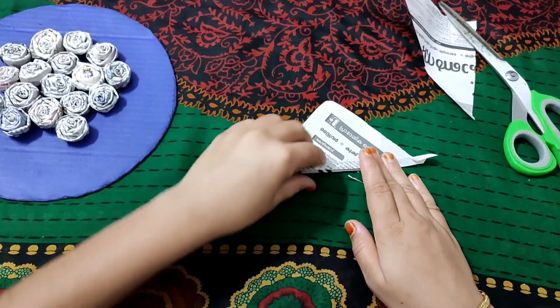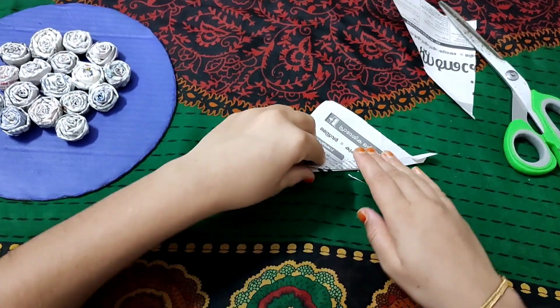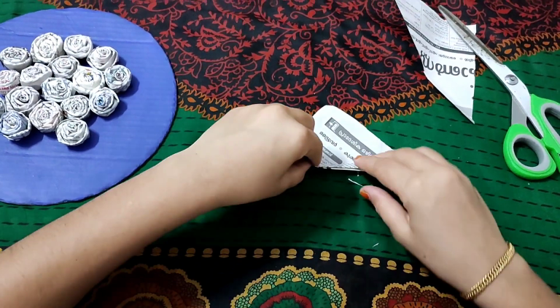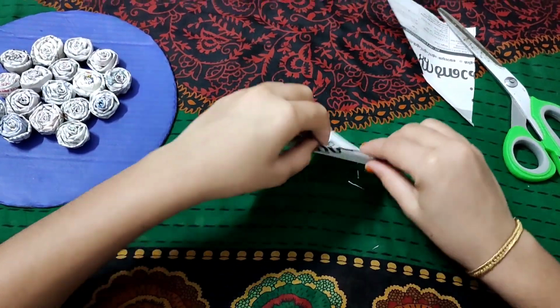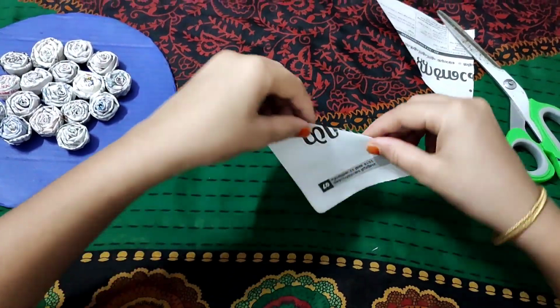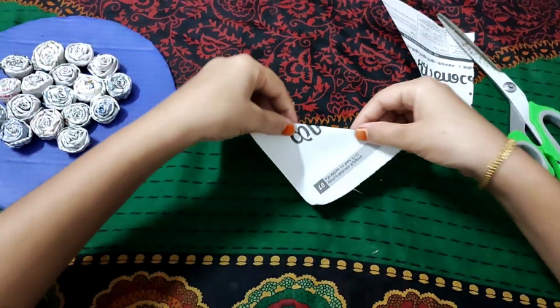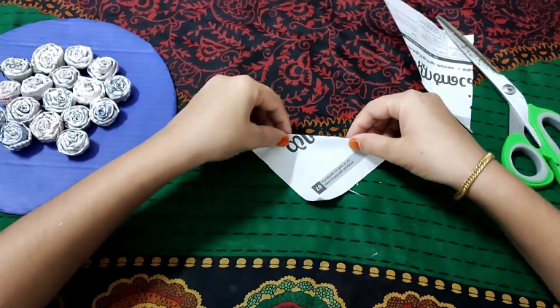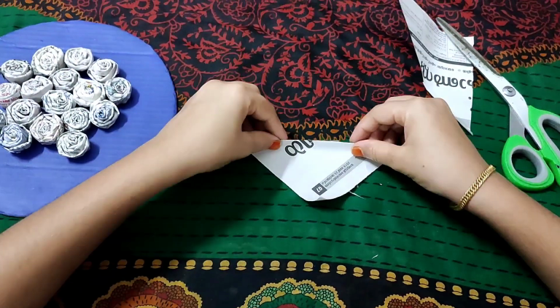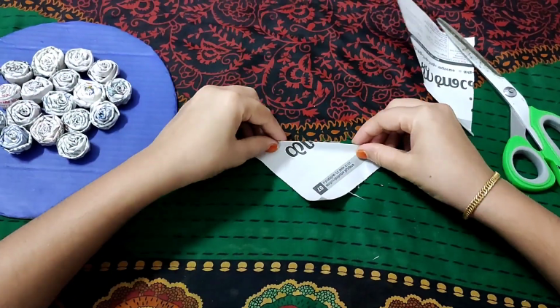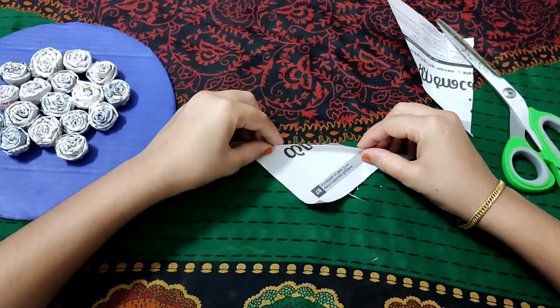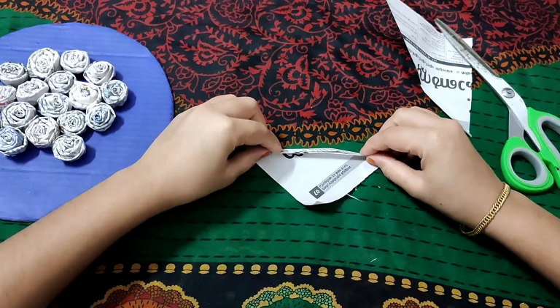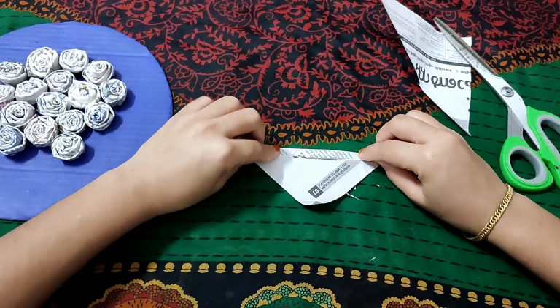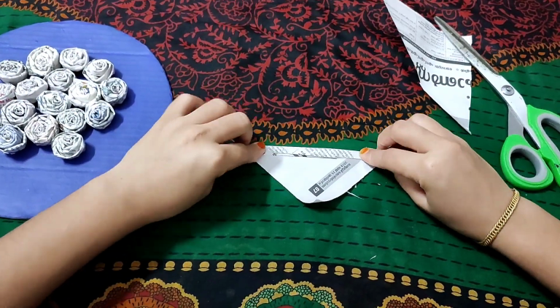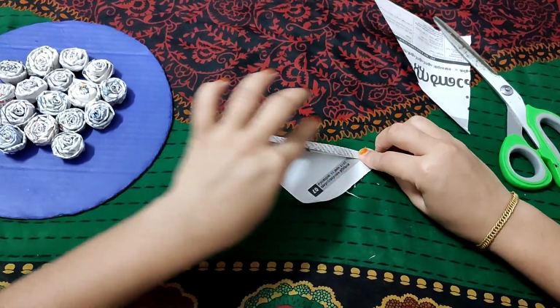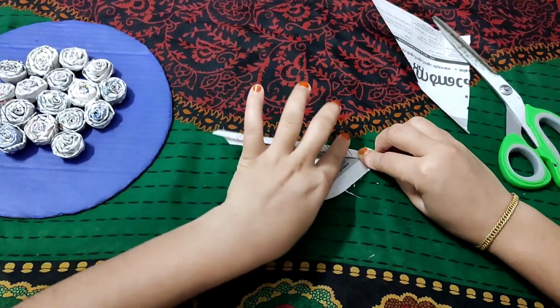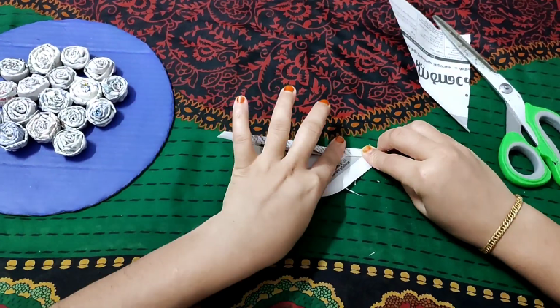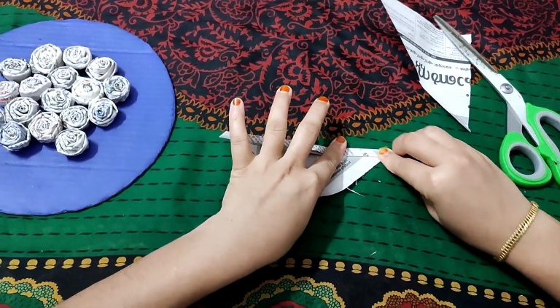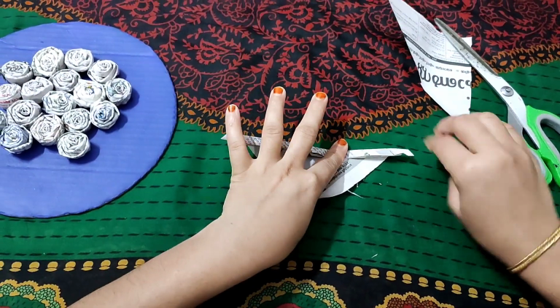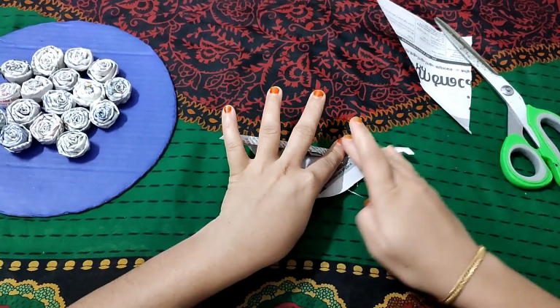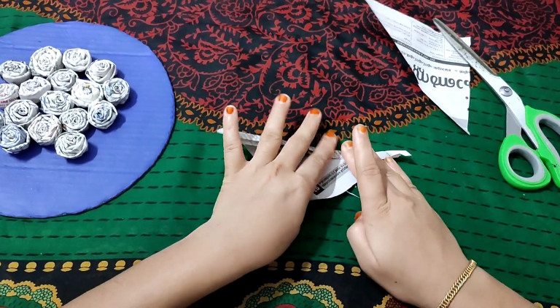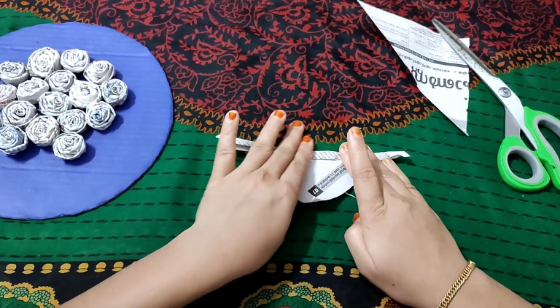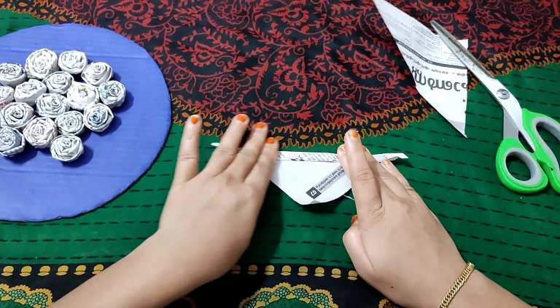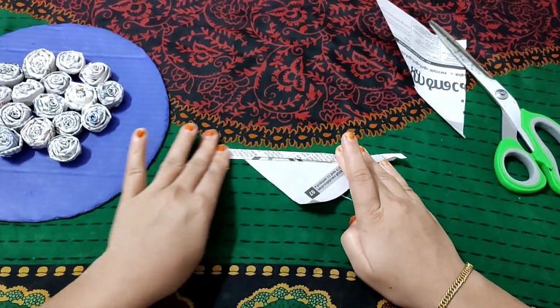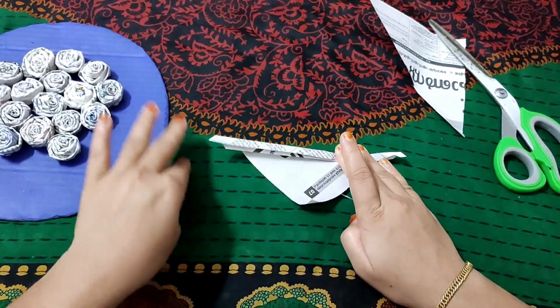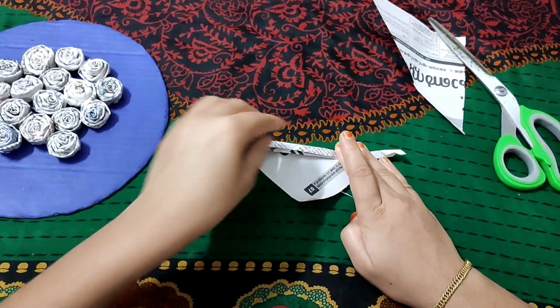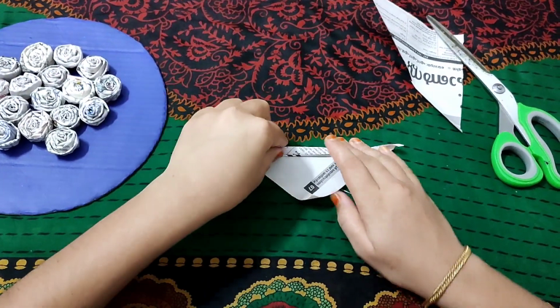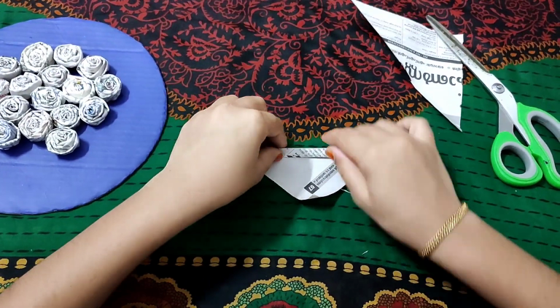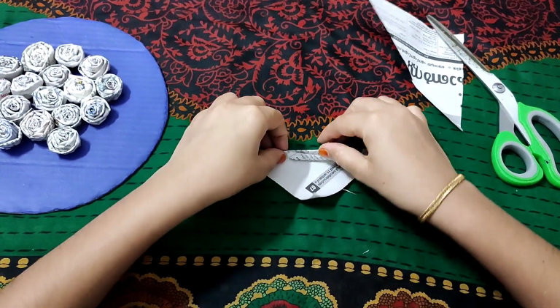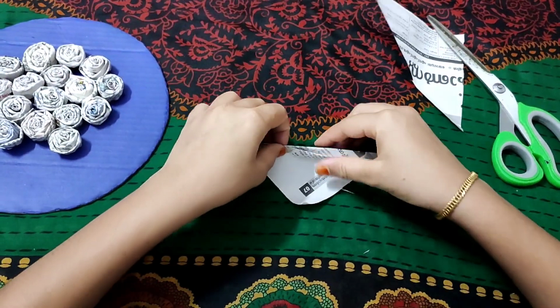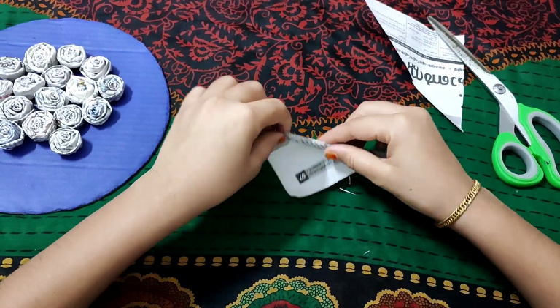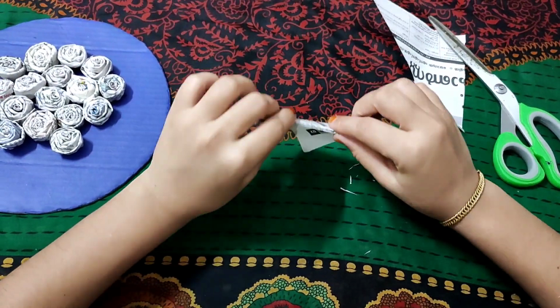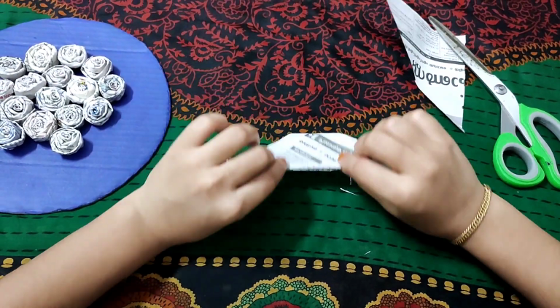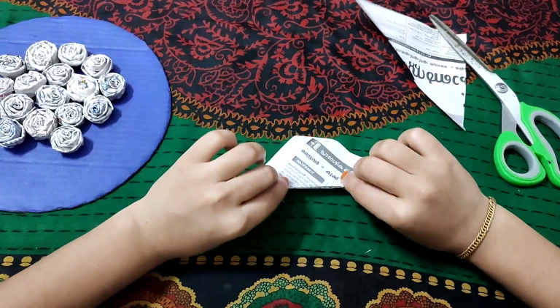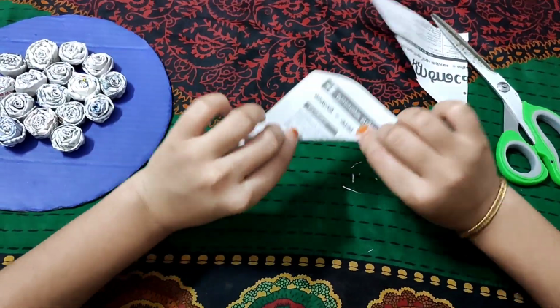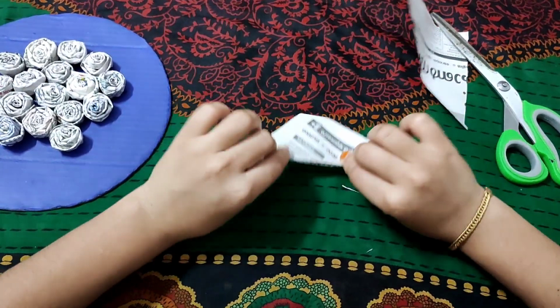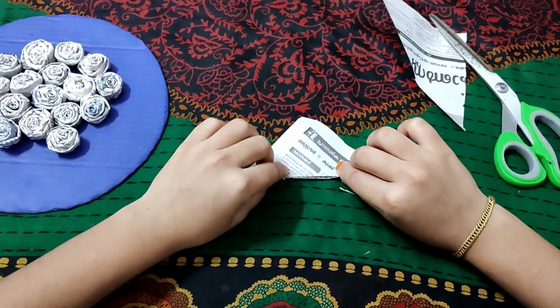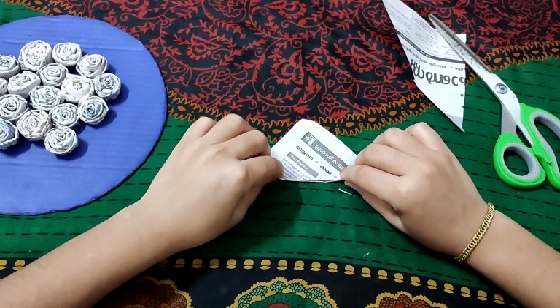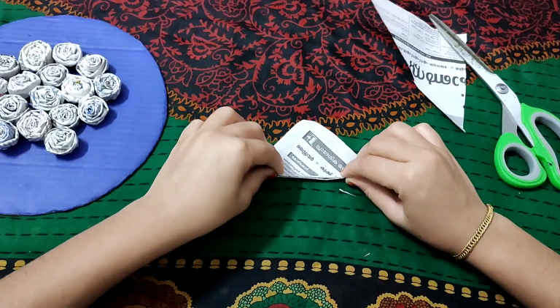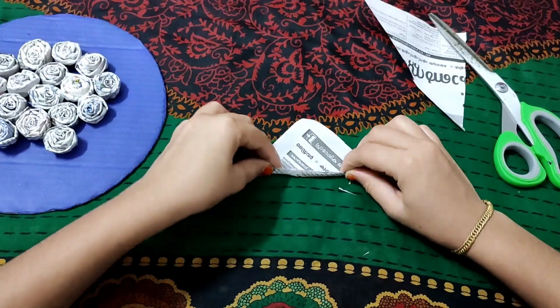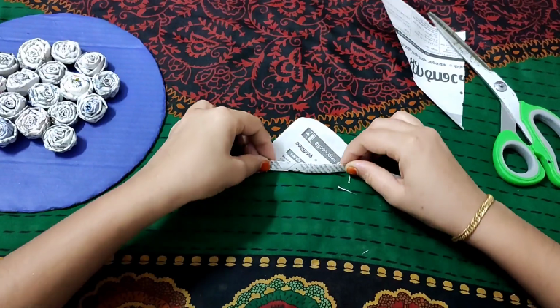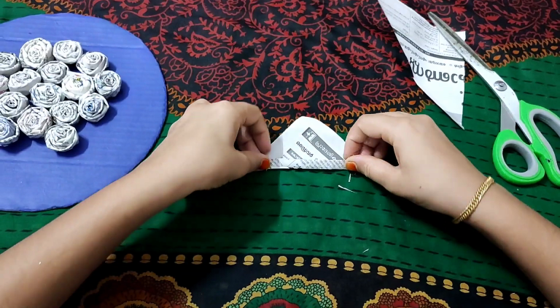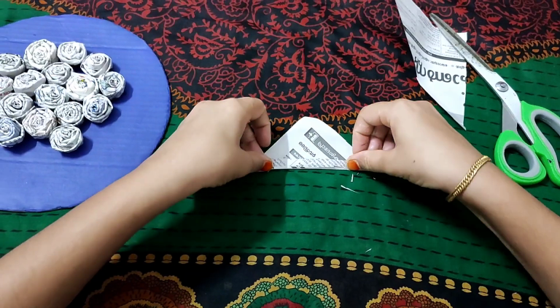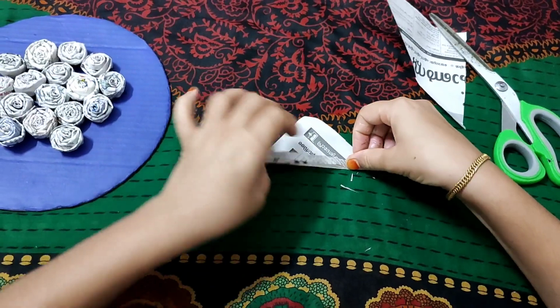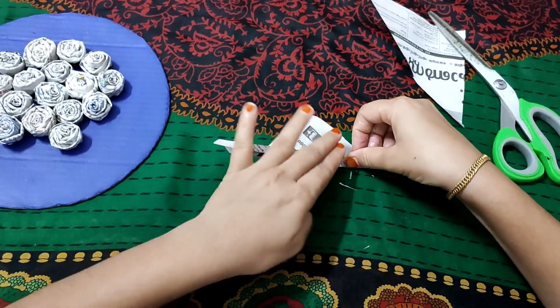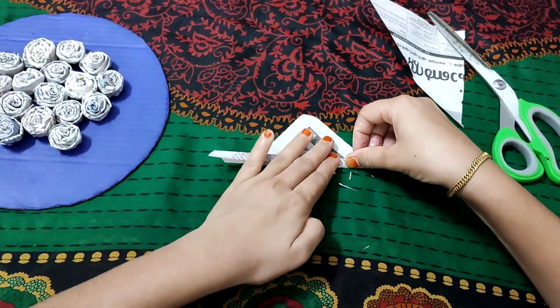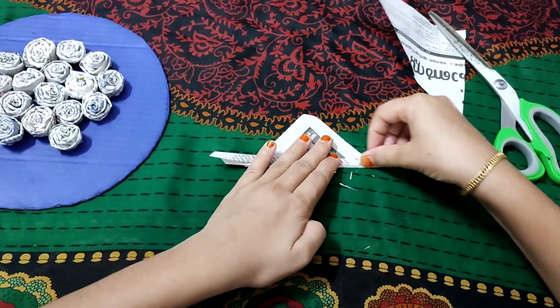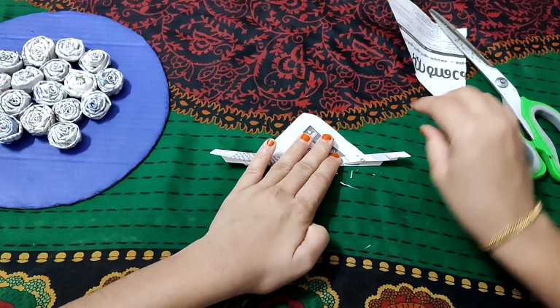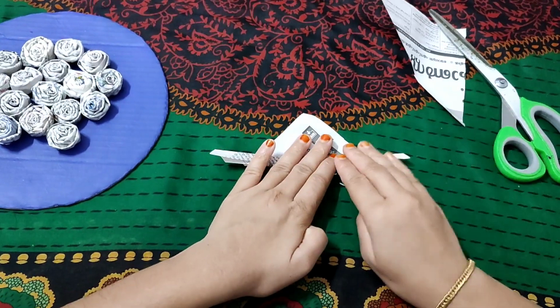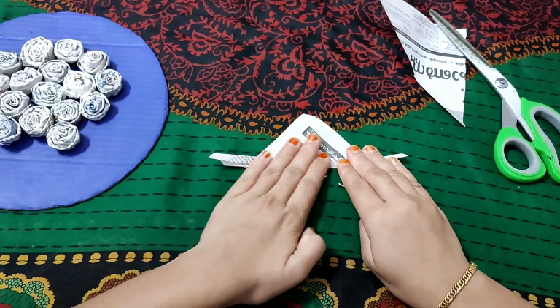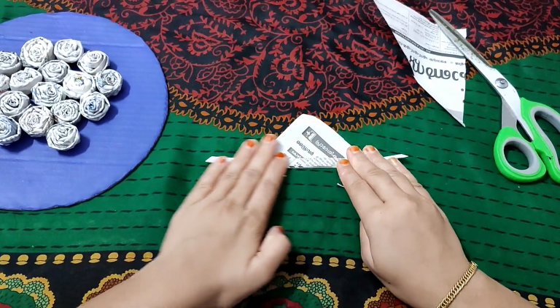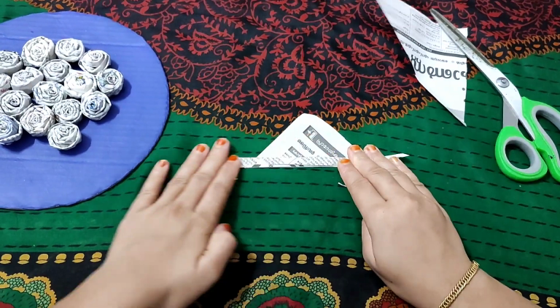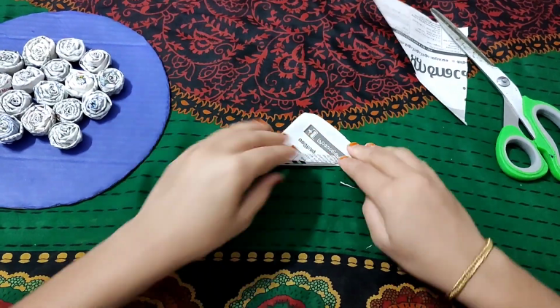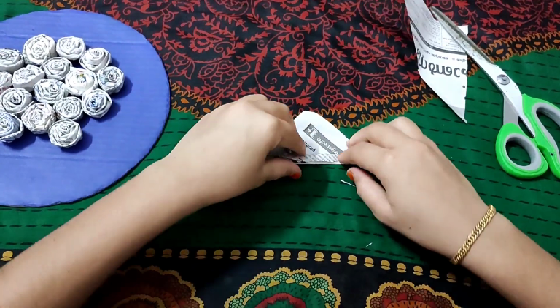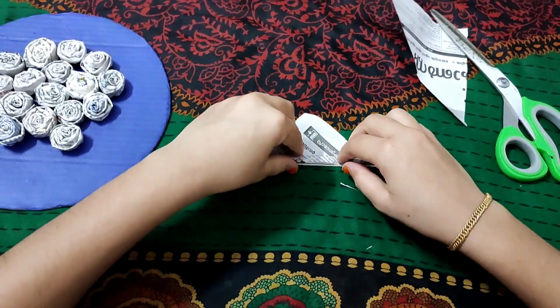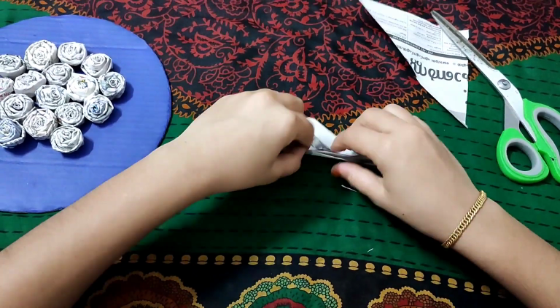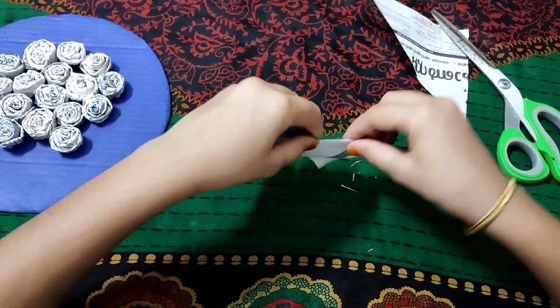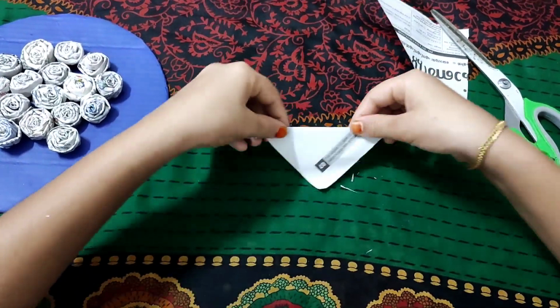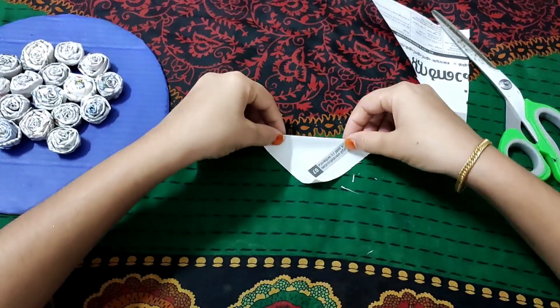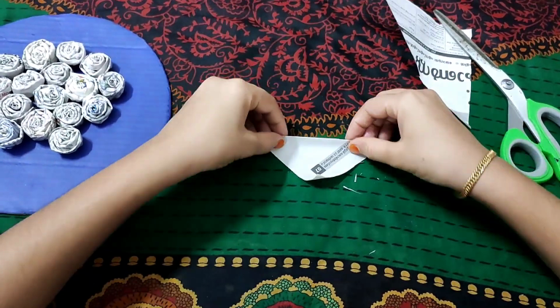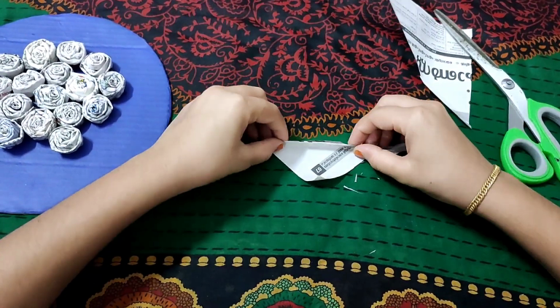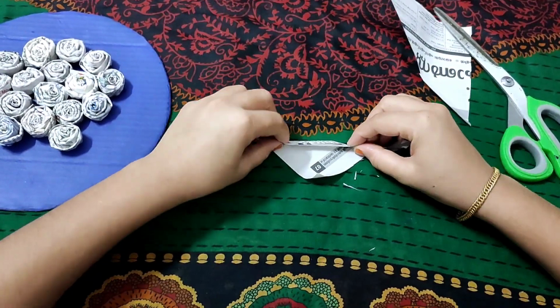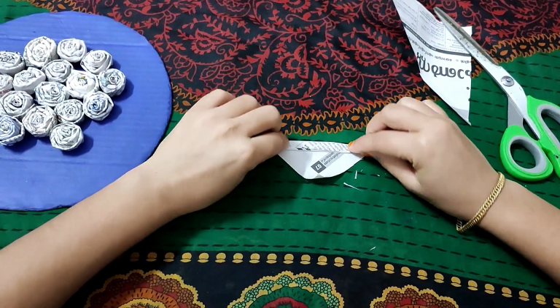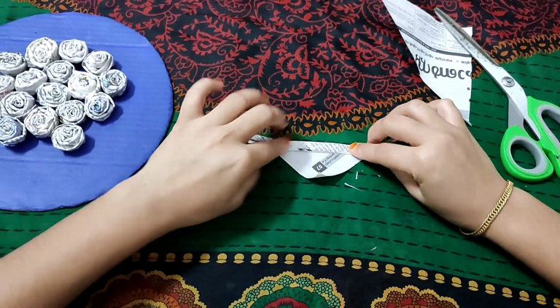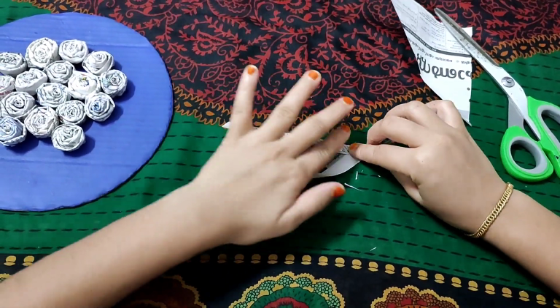This is very easy for us. I am going to mix it in the same way.